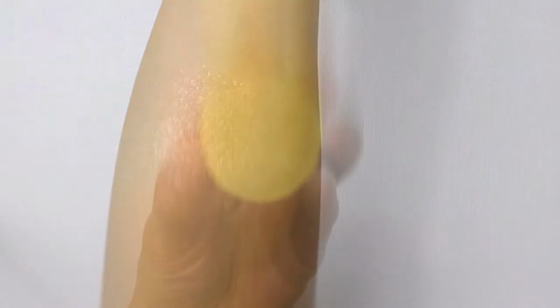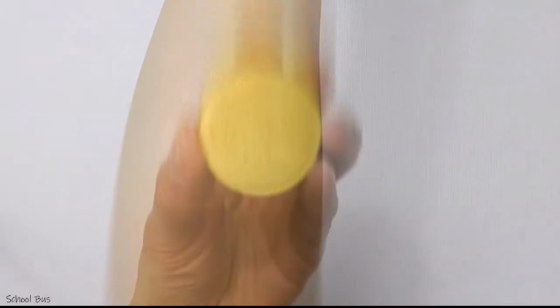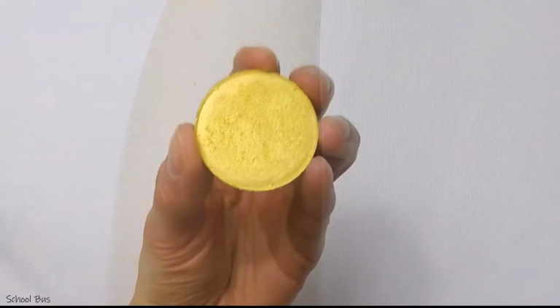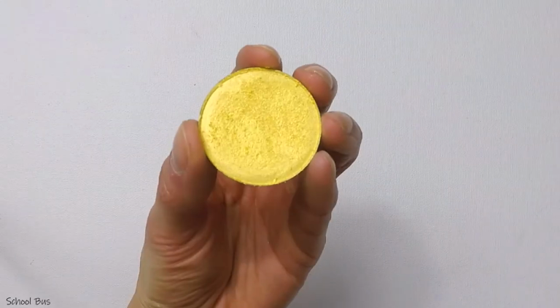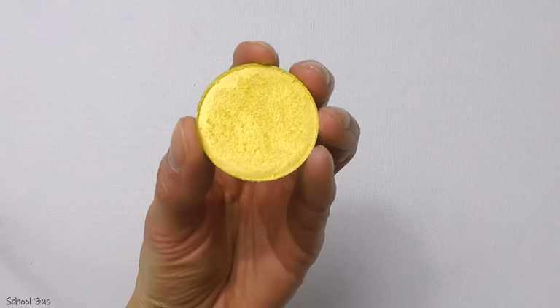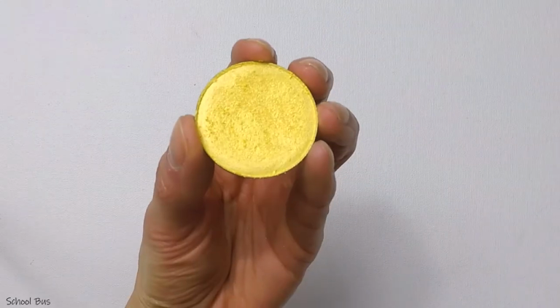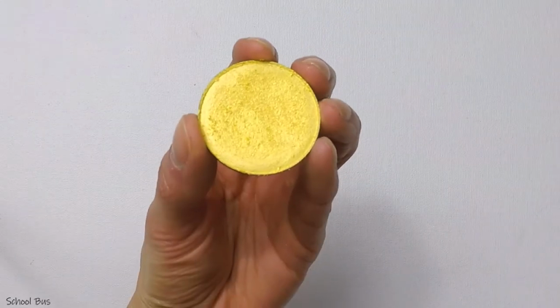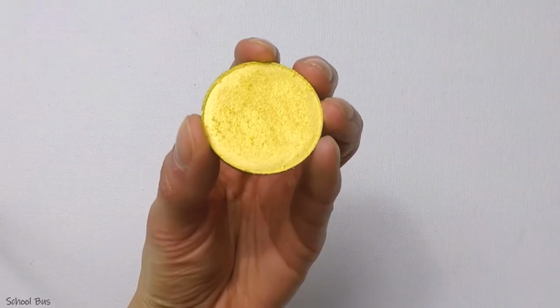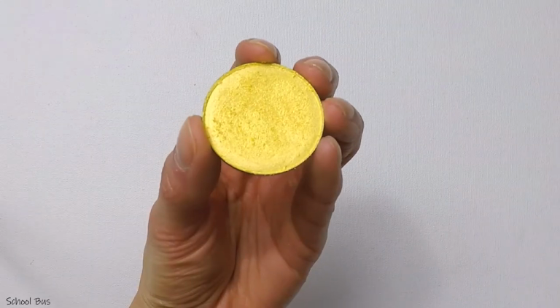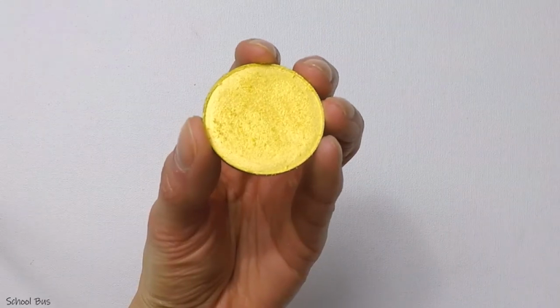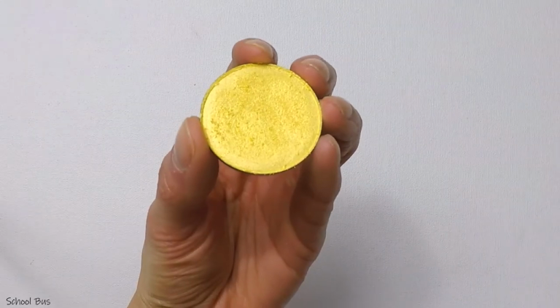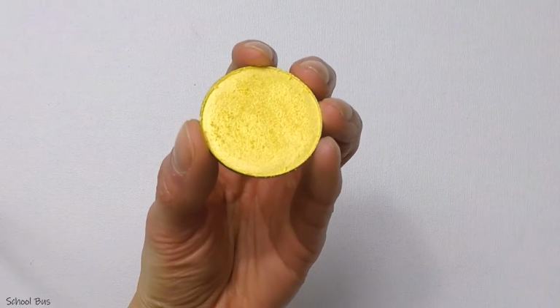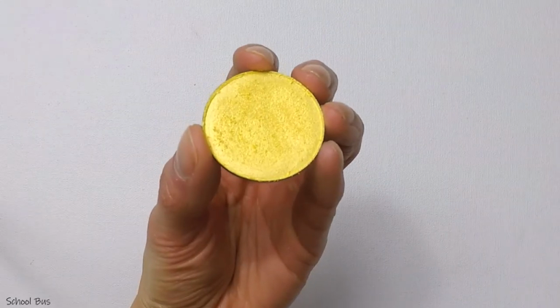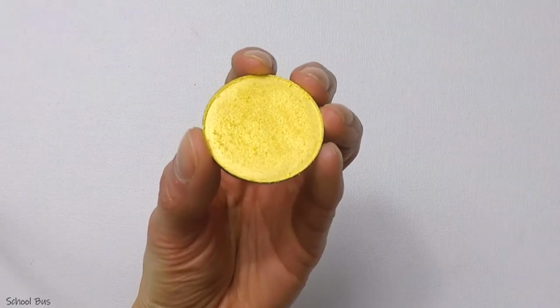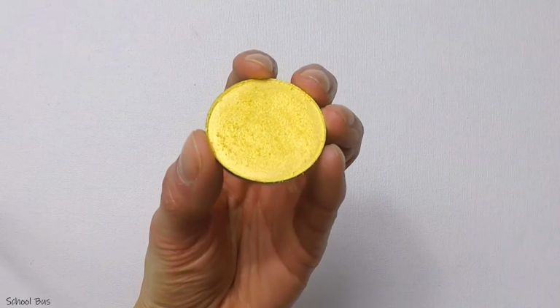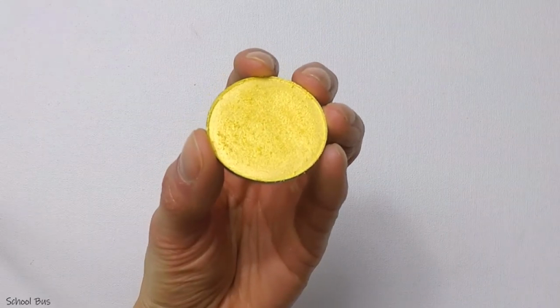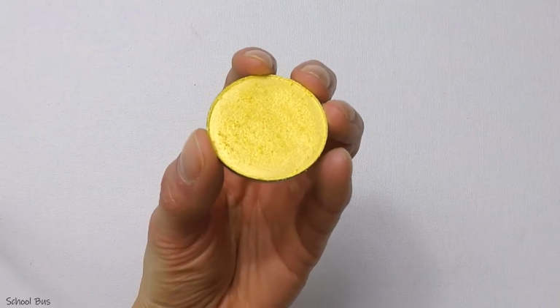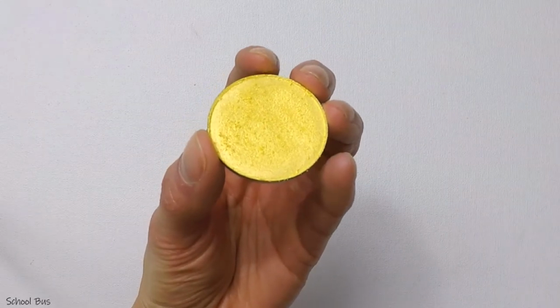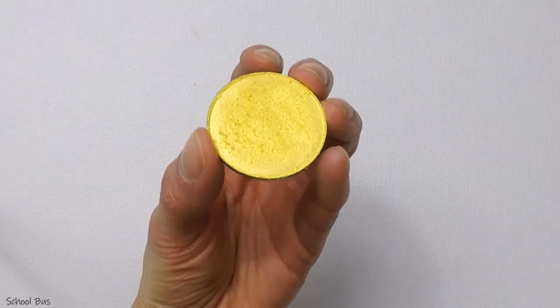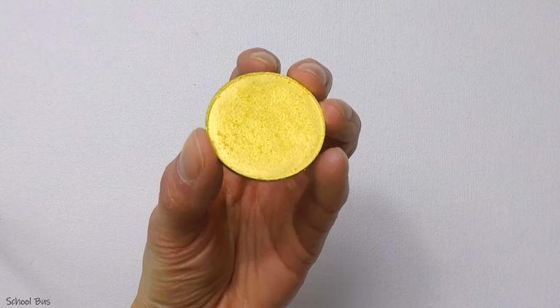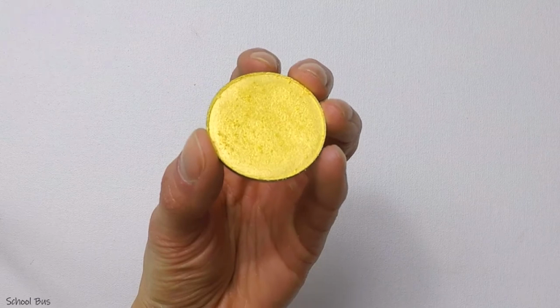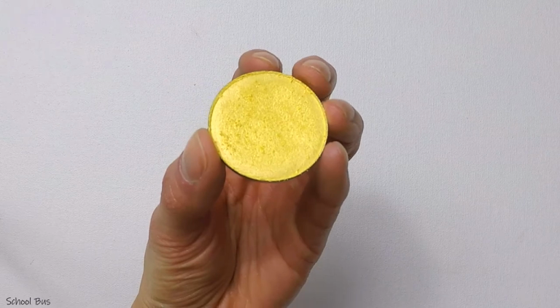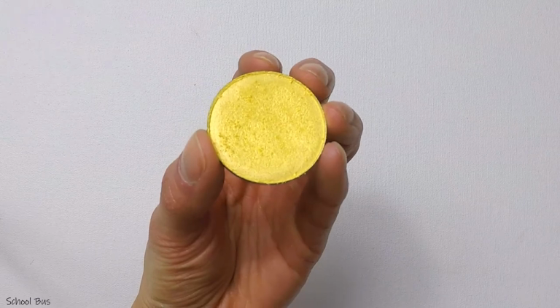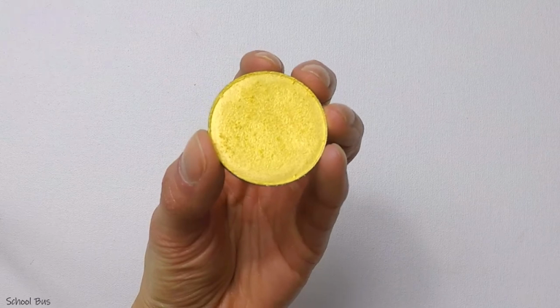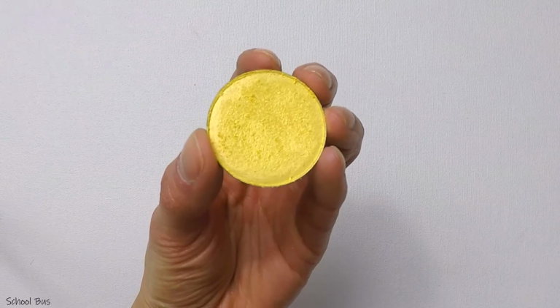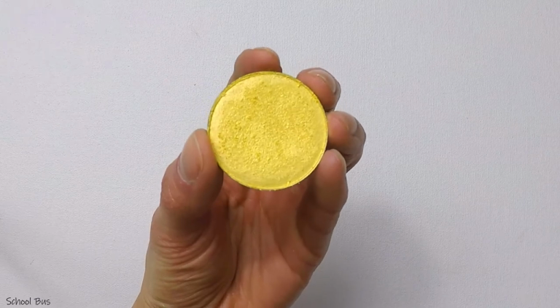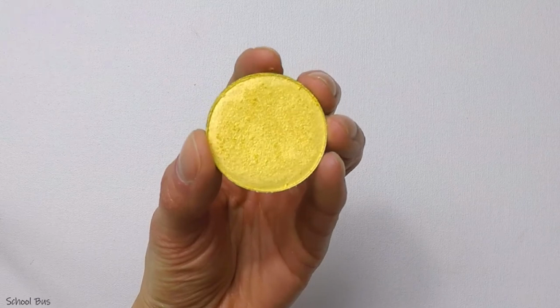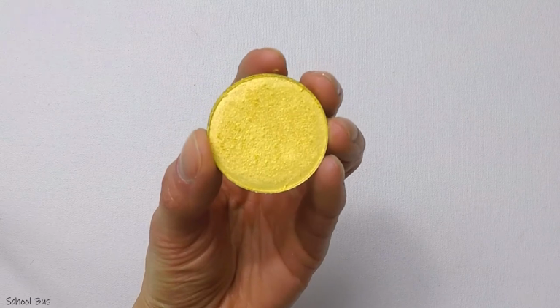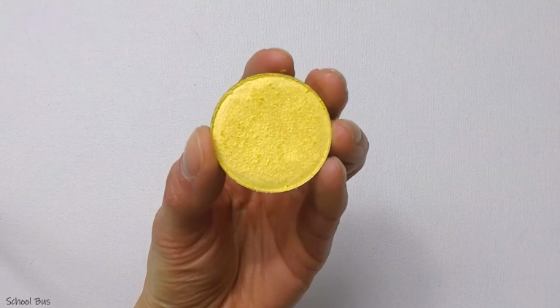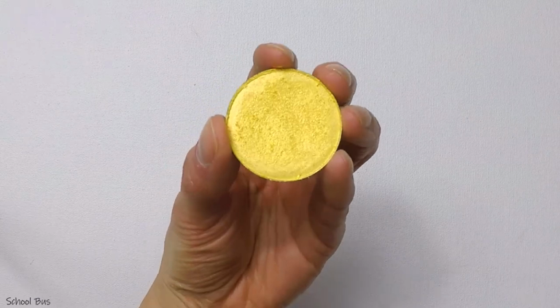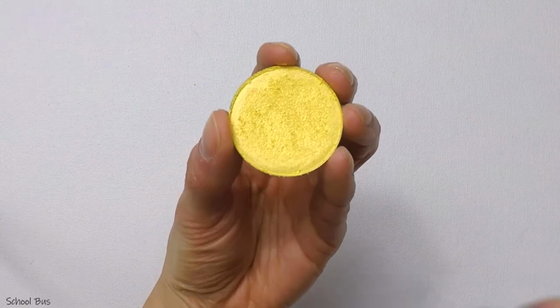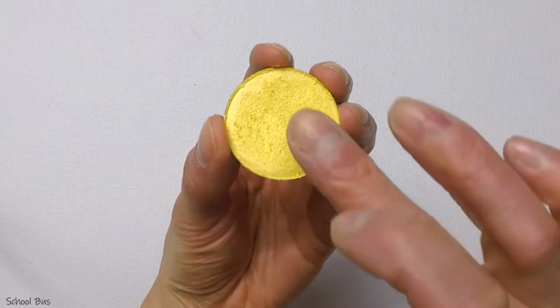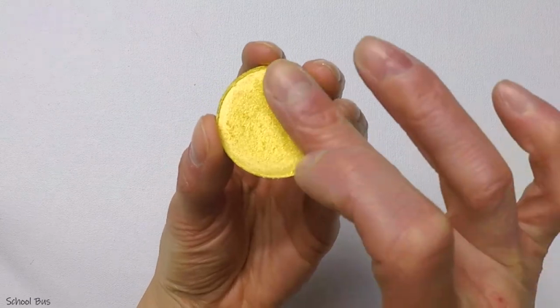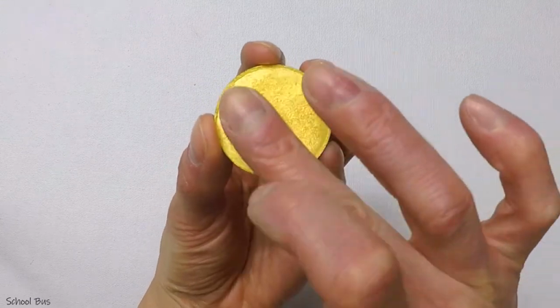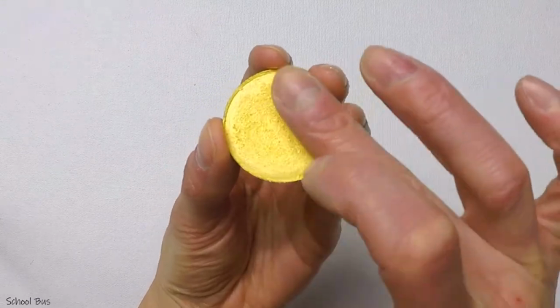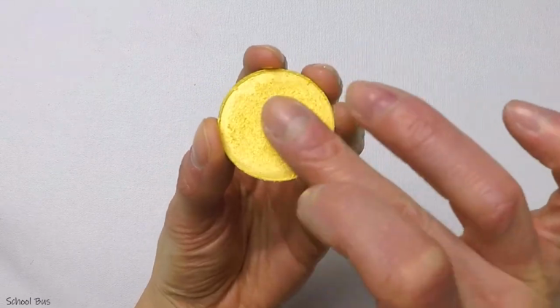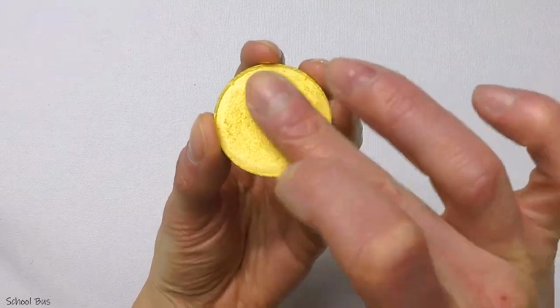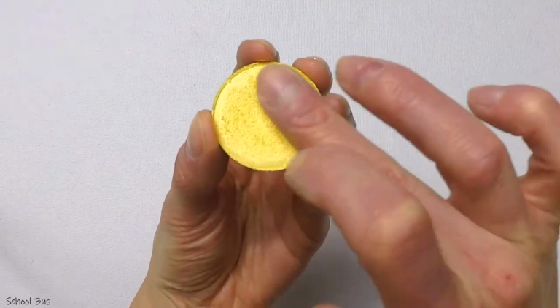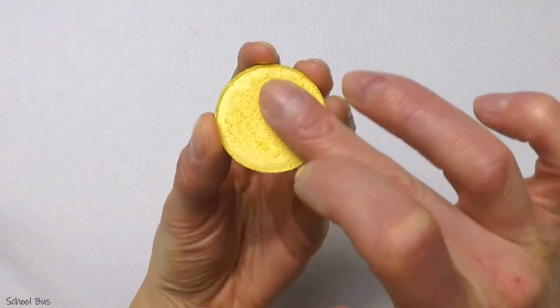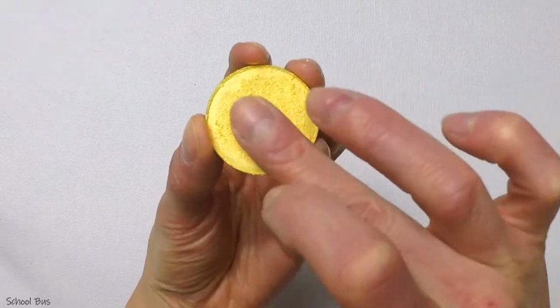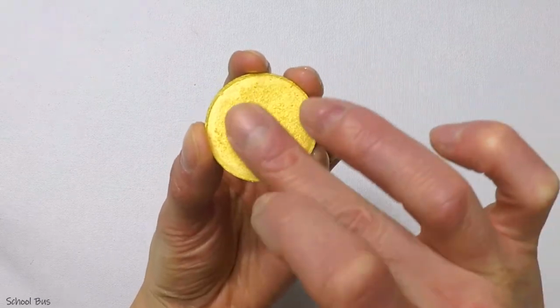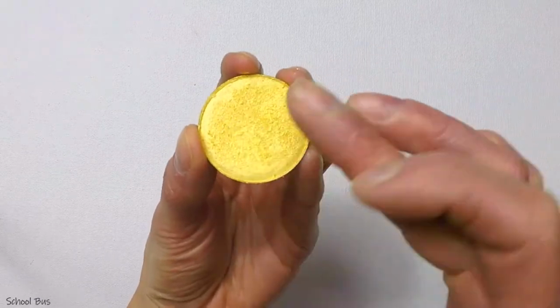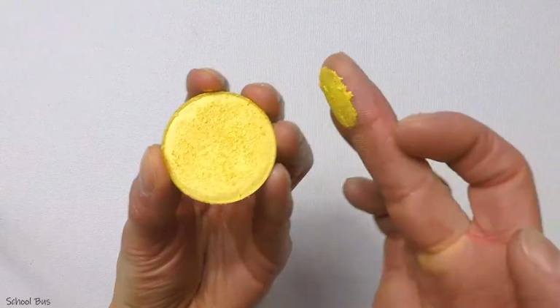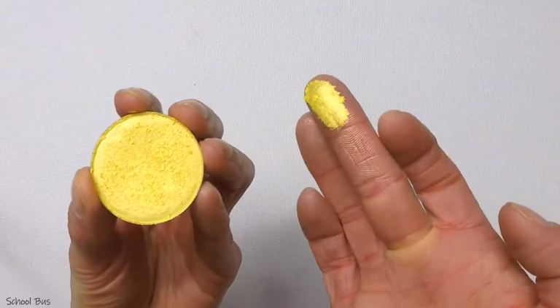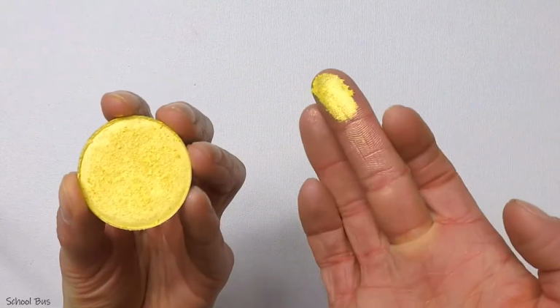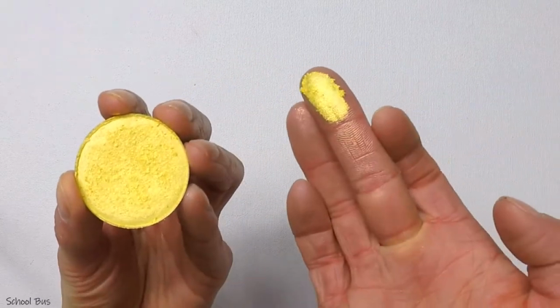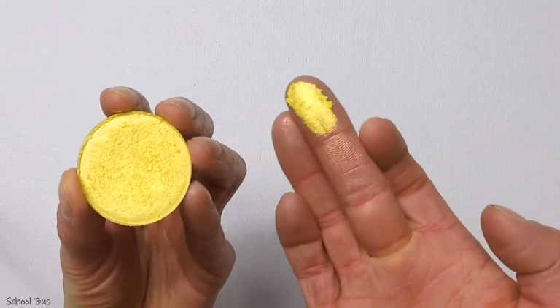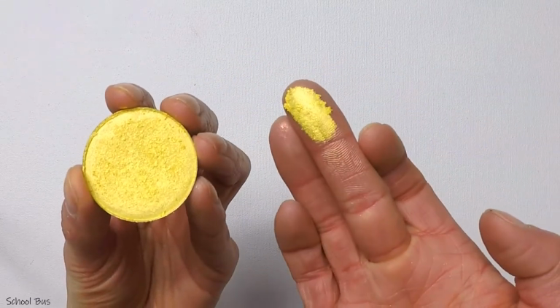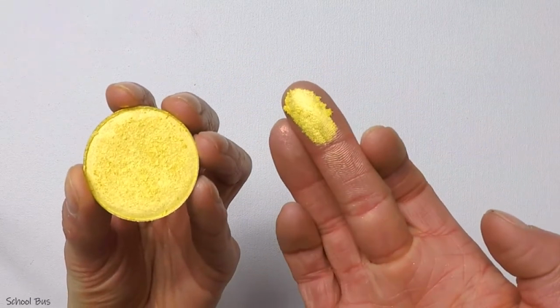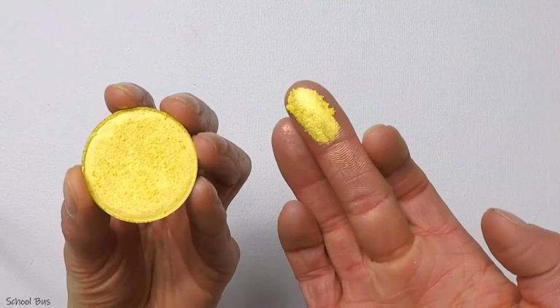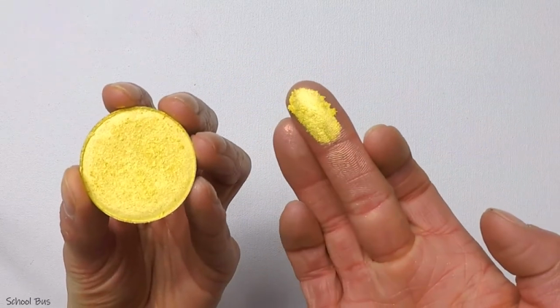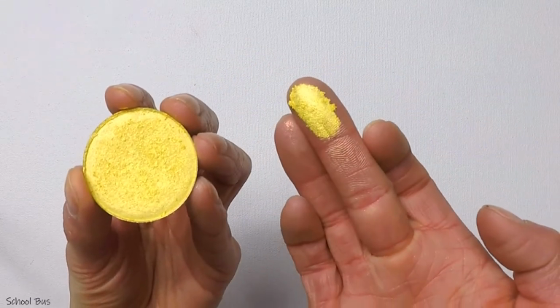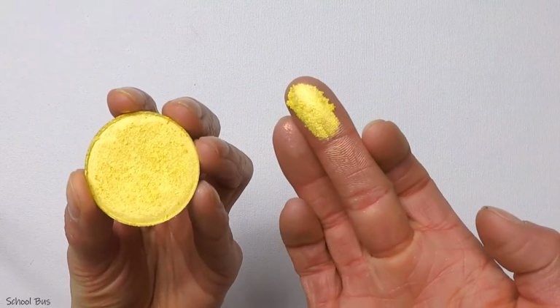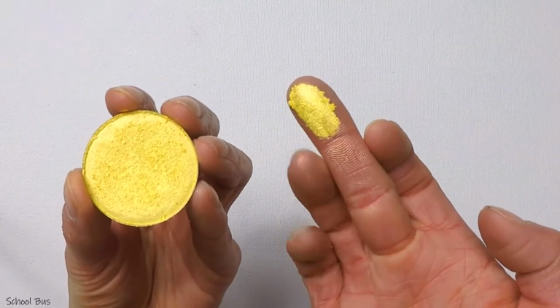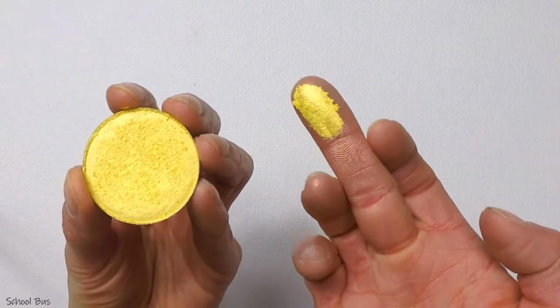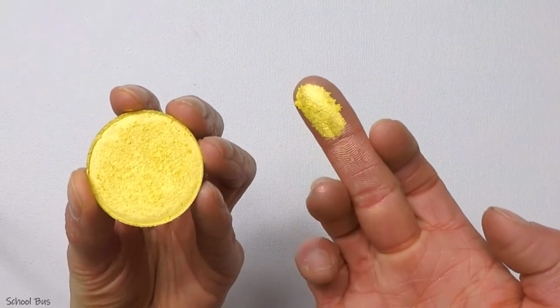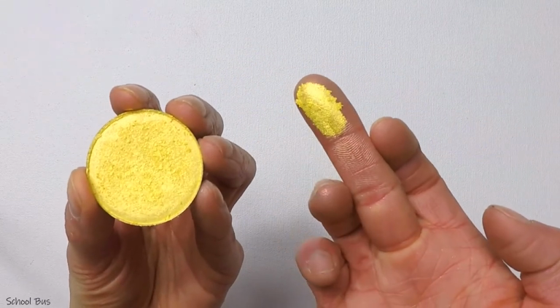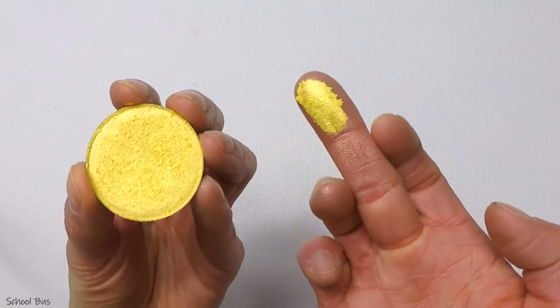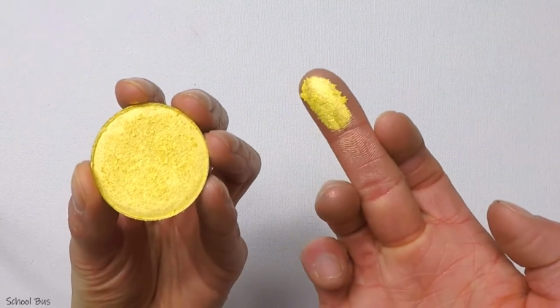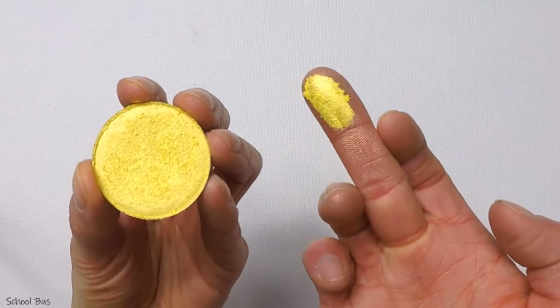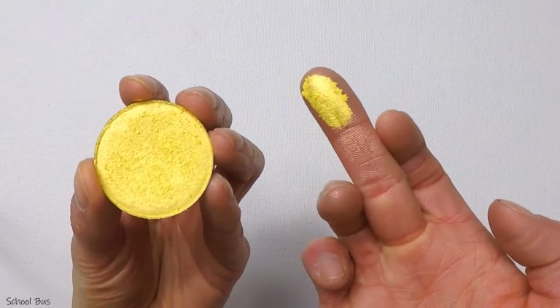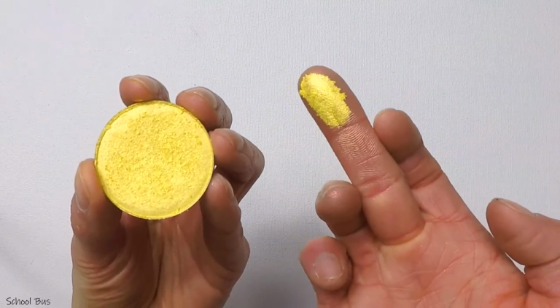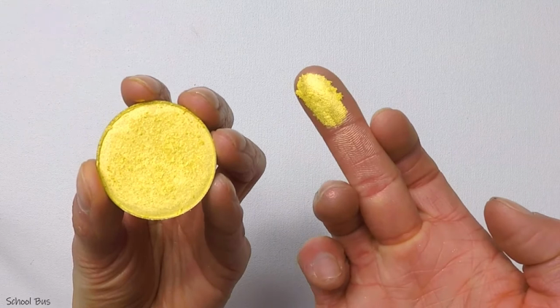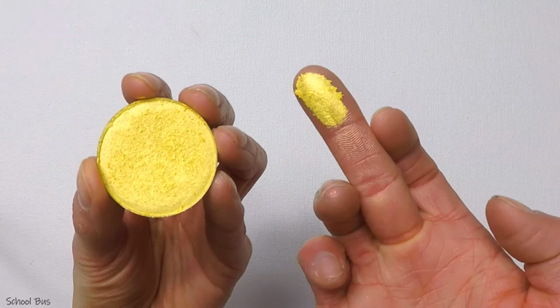This is the School Bus highlighter and it is yellow gold. This one isn't the best with my skin tone, but I do enjoy using this one in my eye looks.